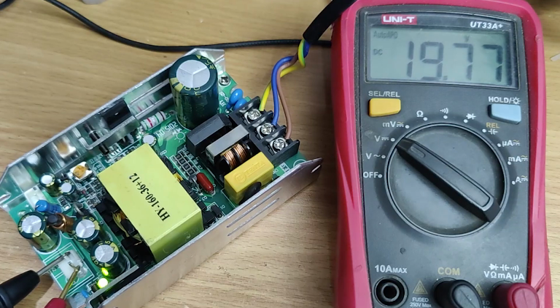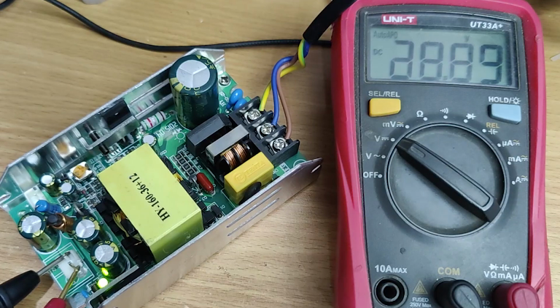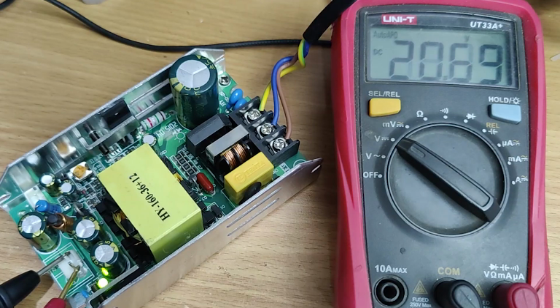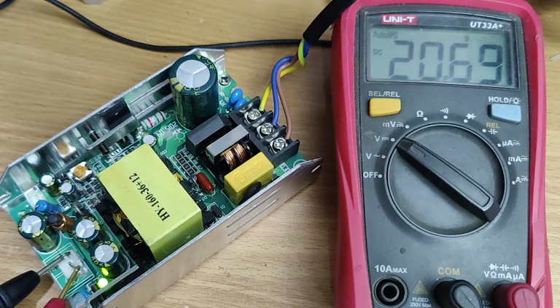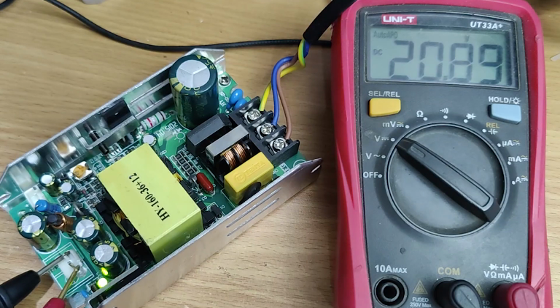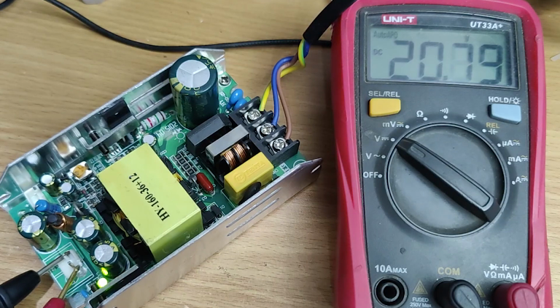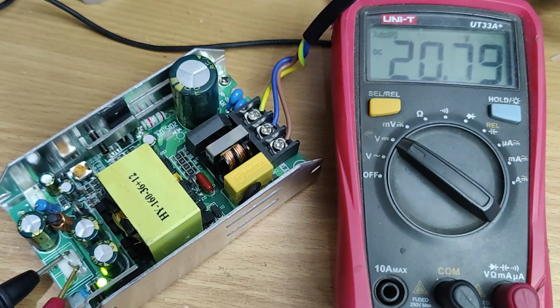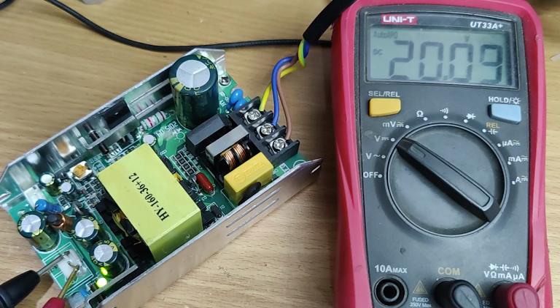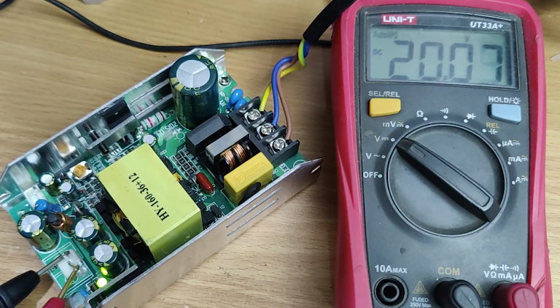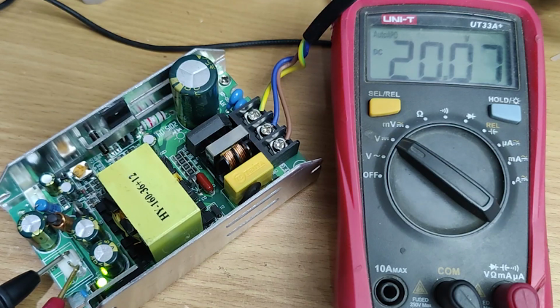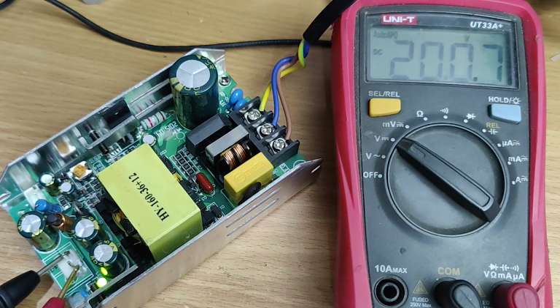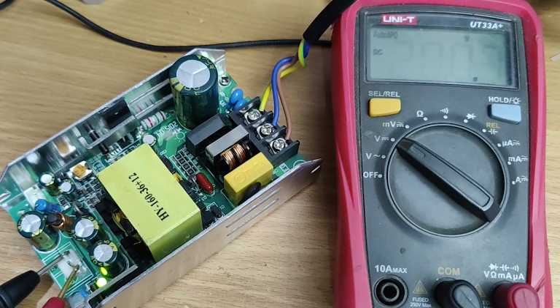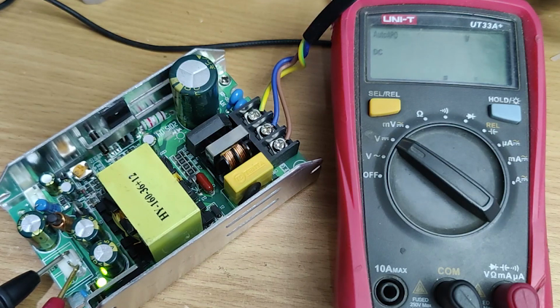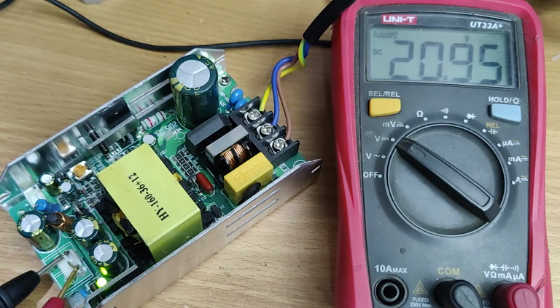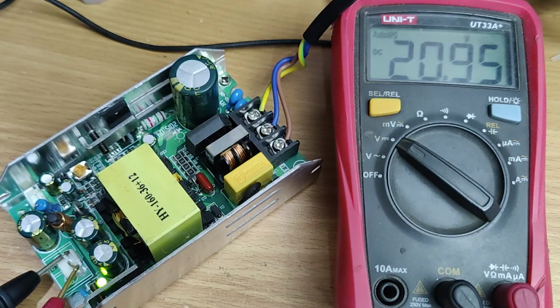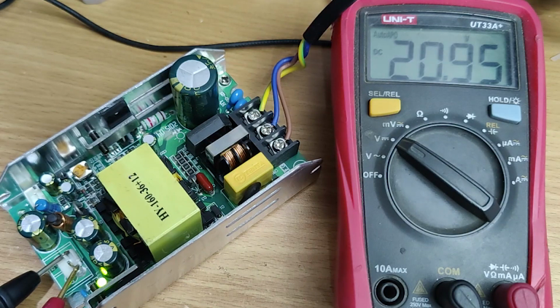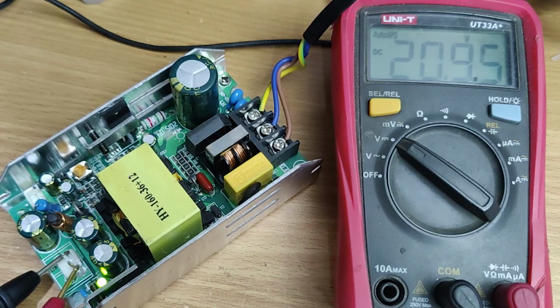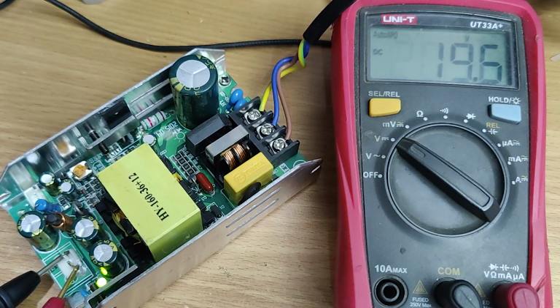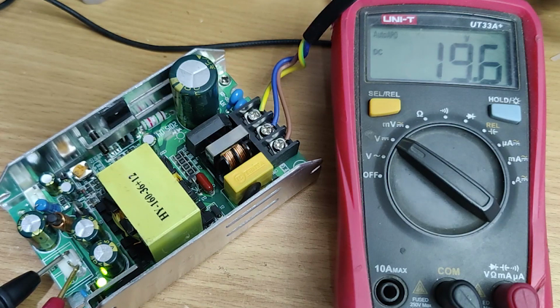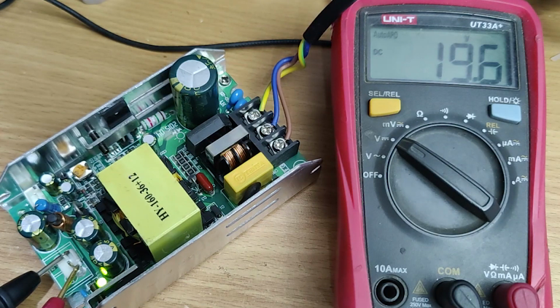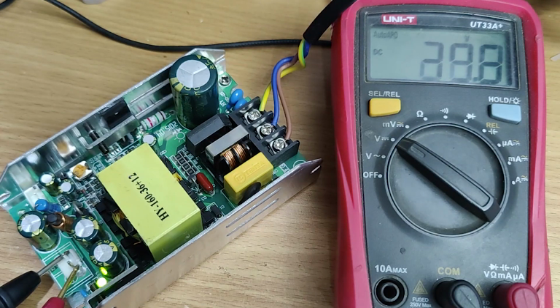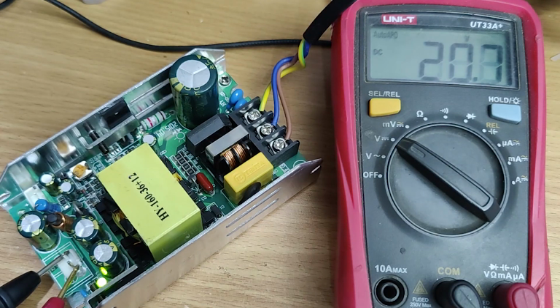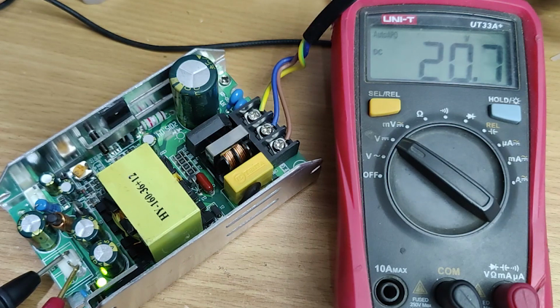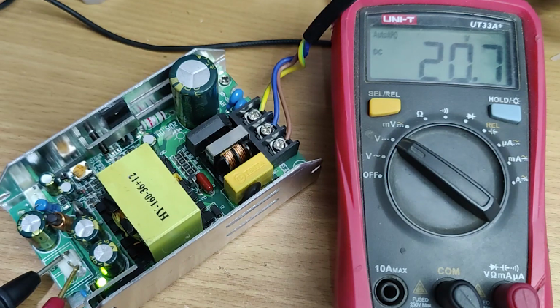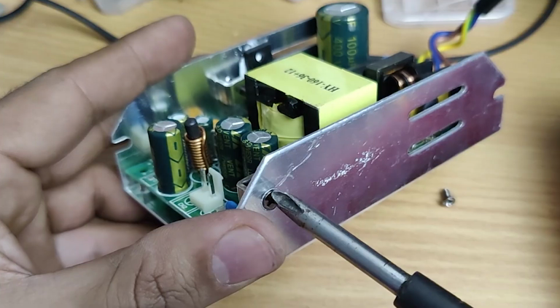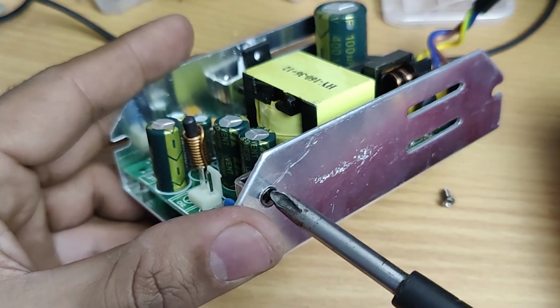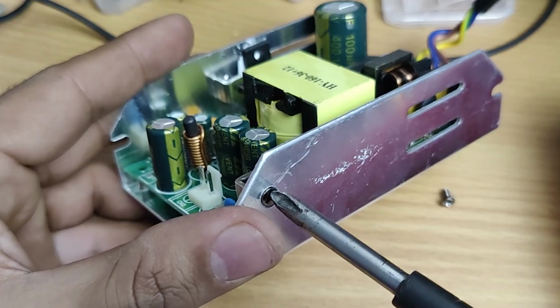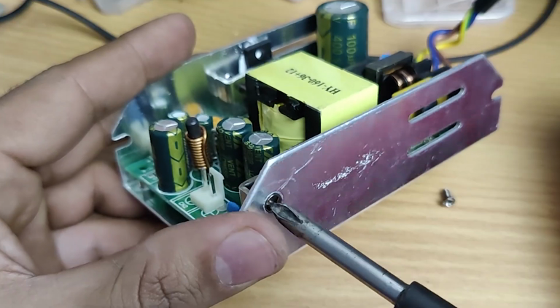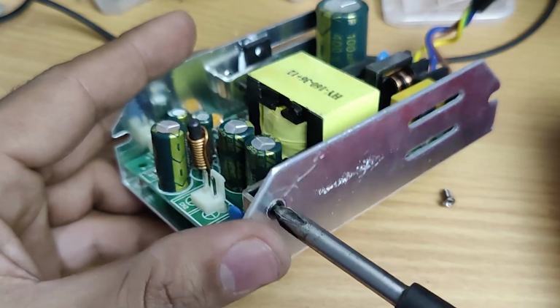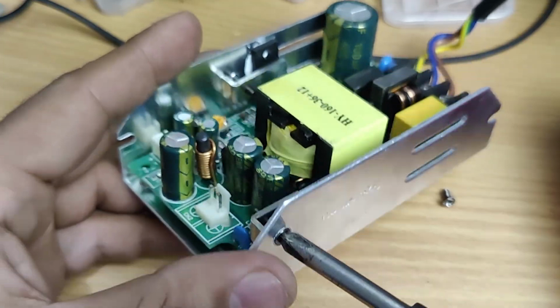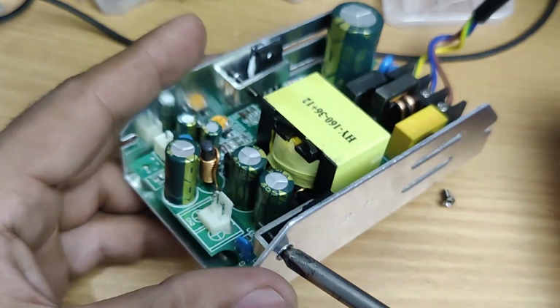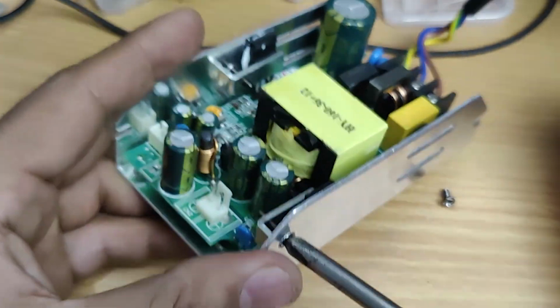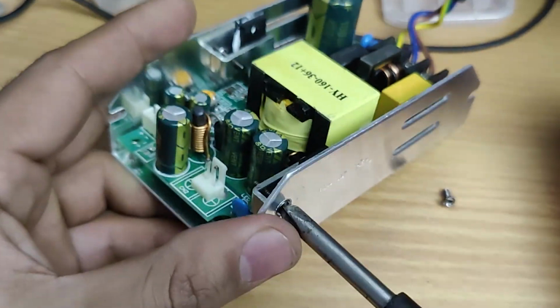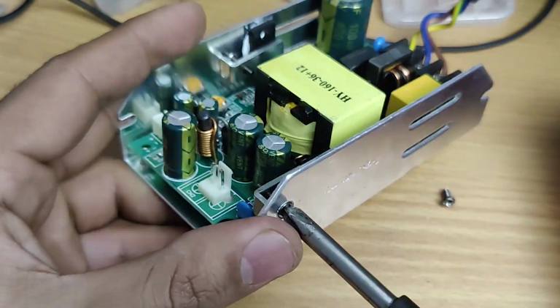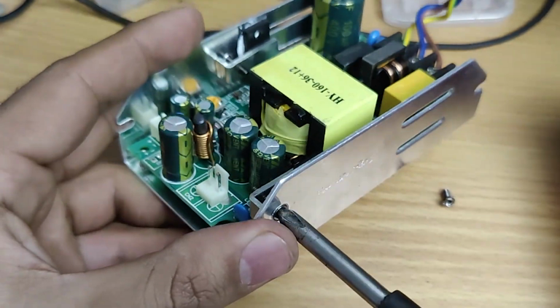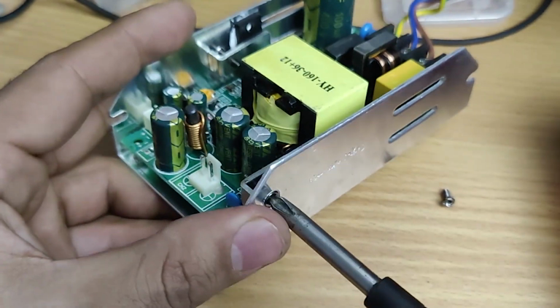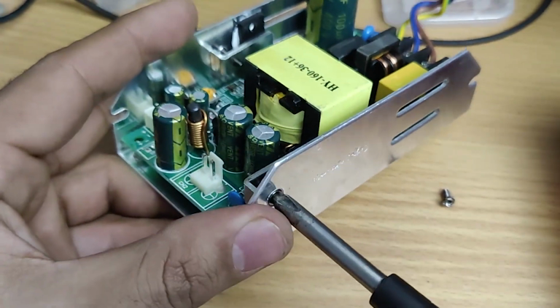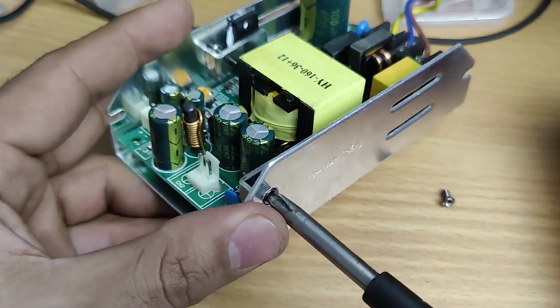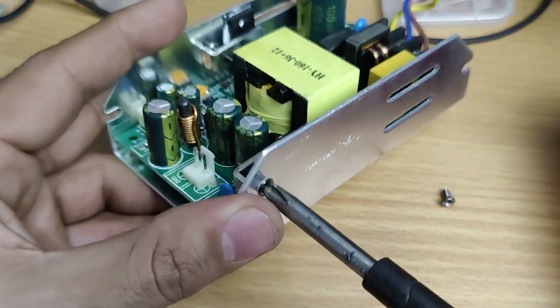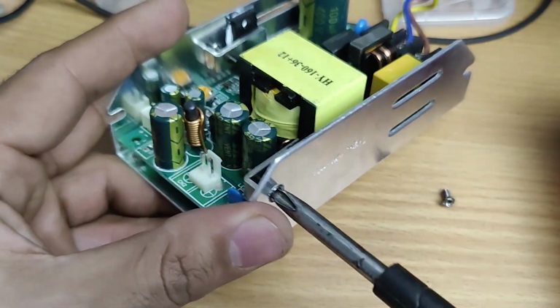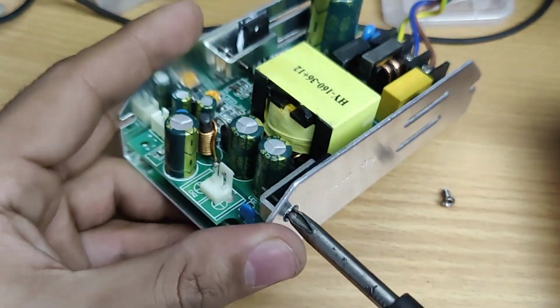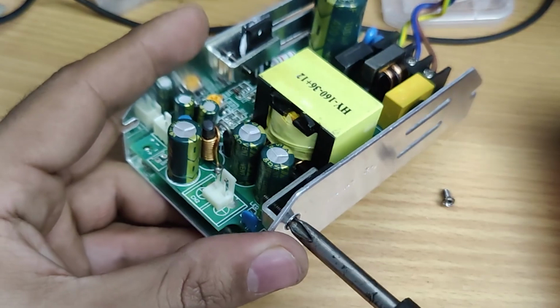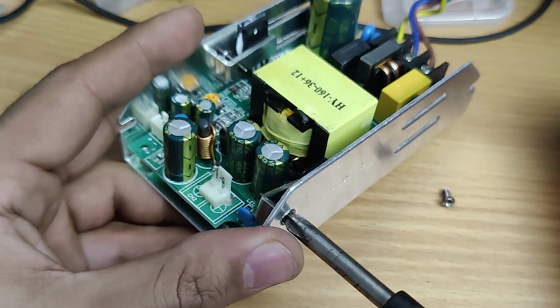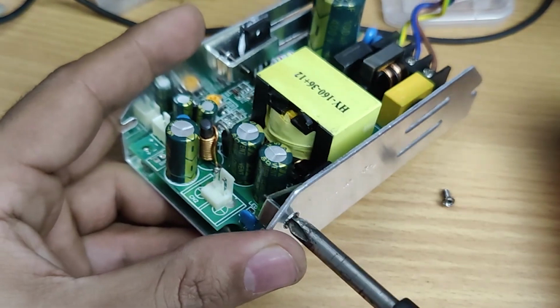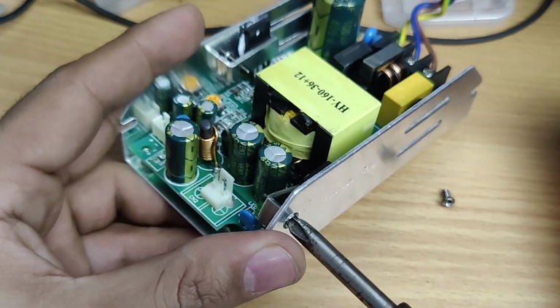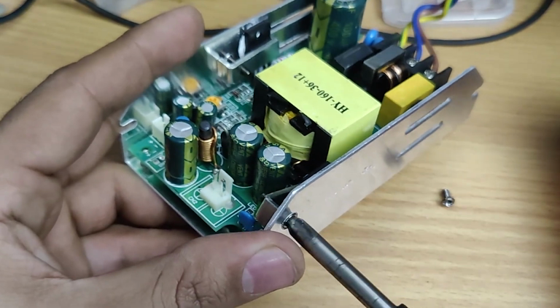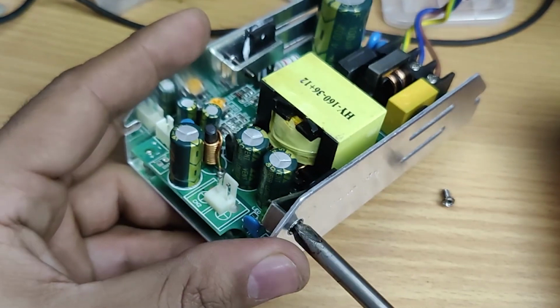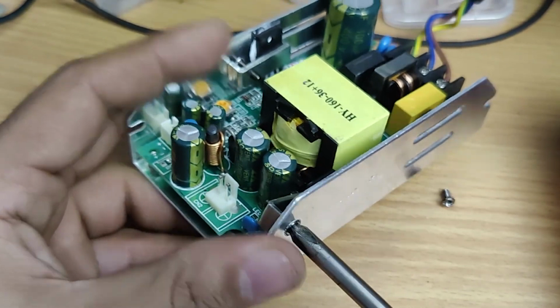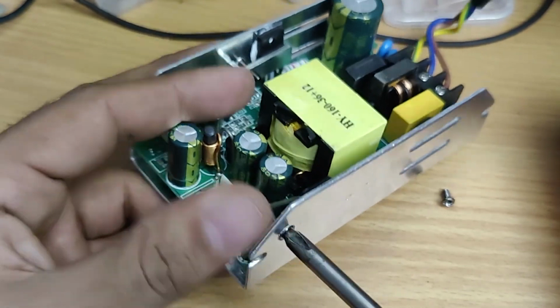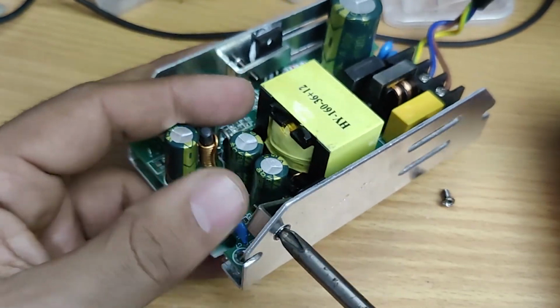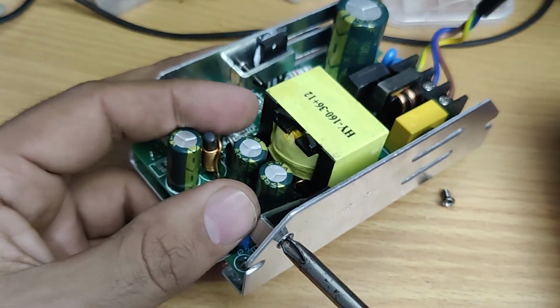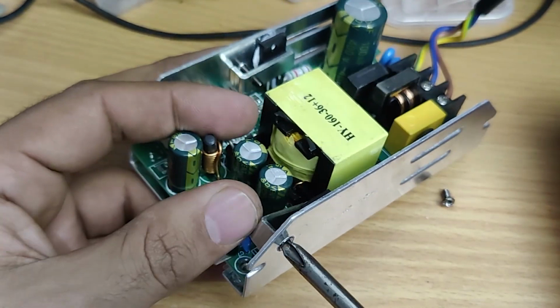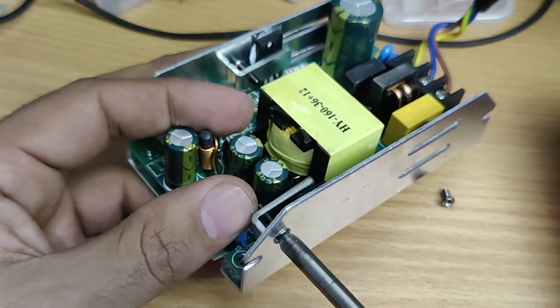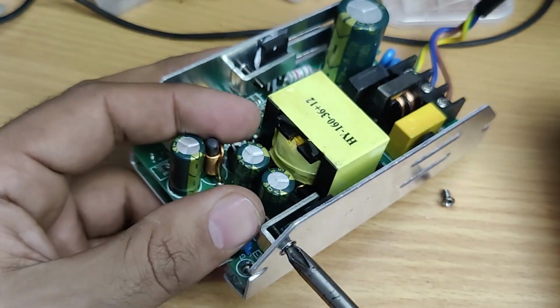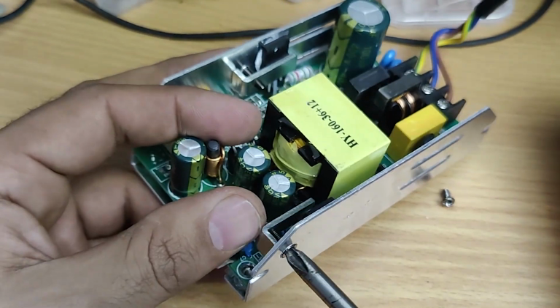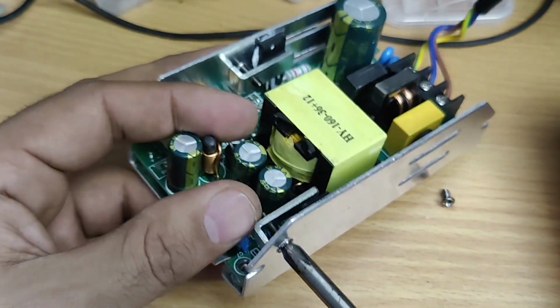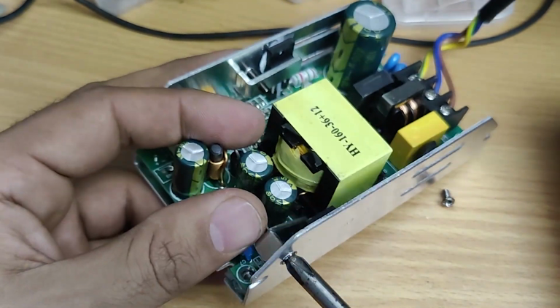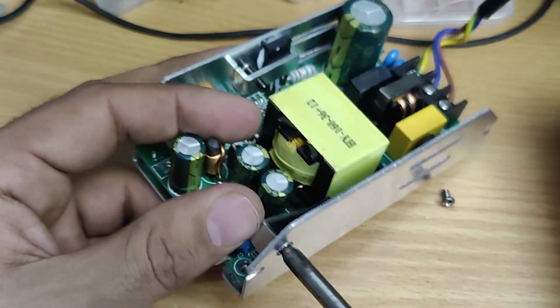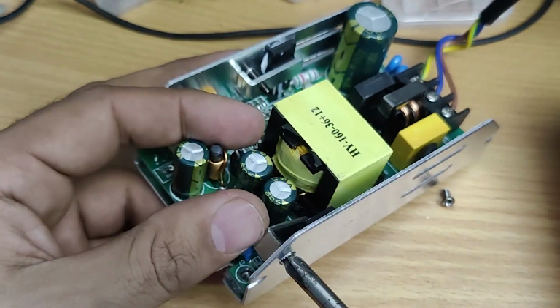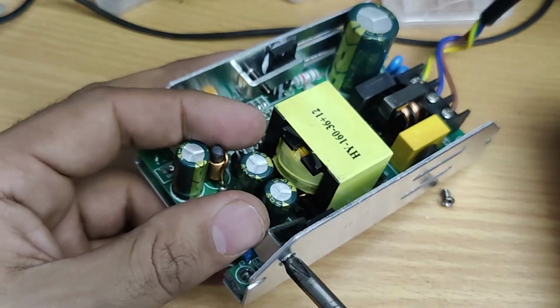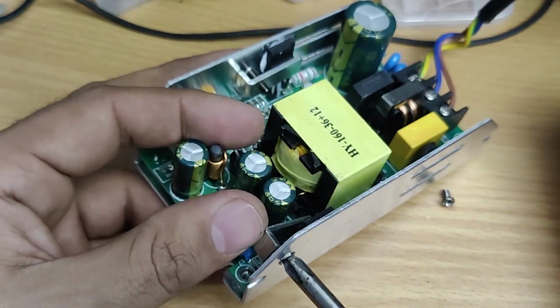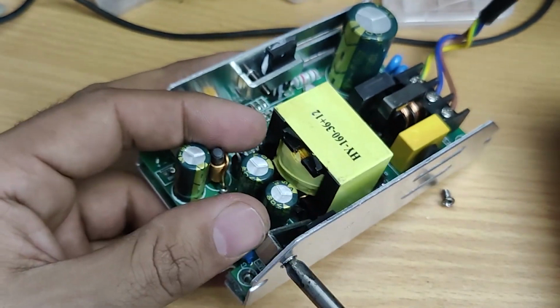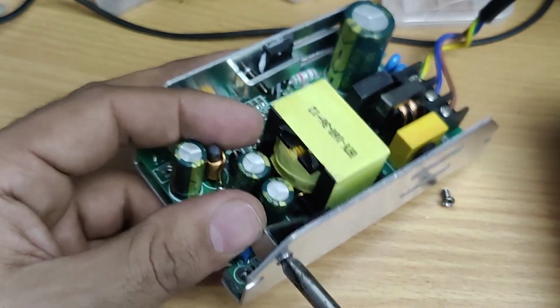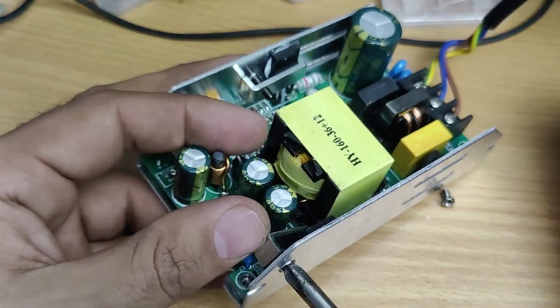Hi friends, in this video I am gonna repair this switch mode power supply. So without further ado, let's start this video.